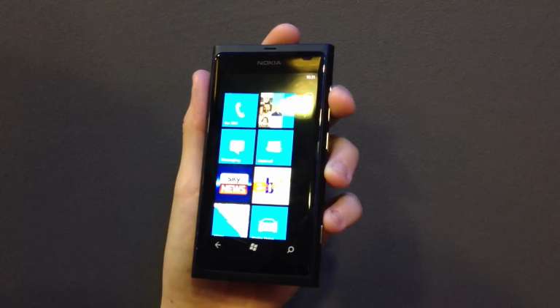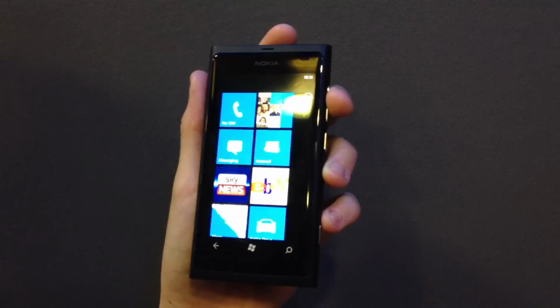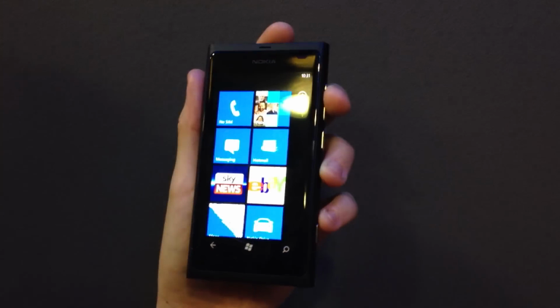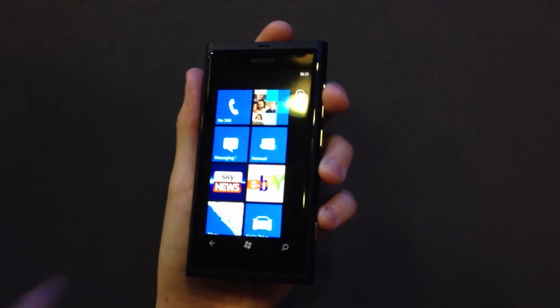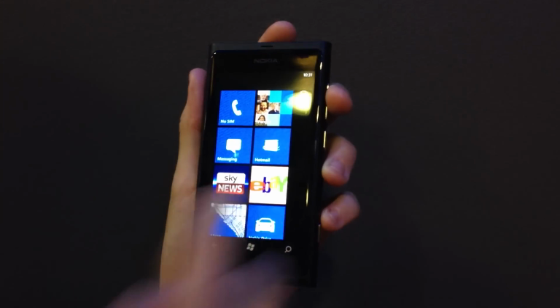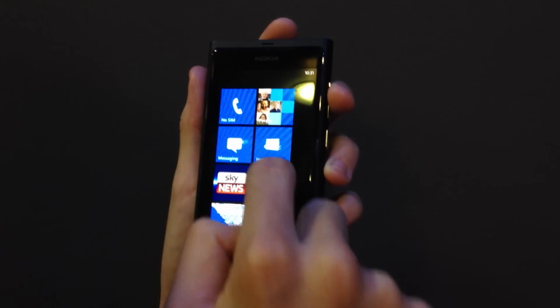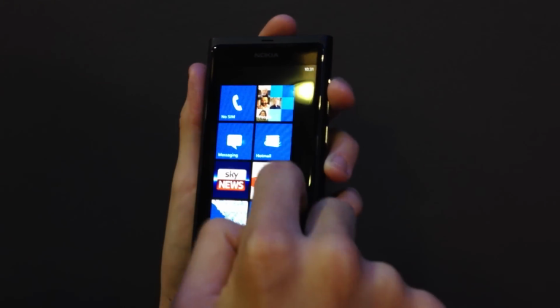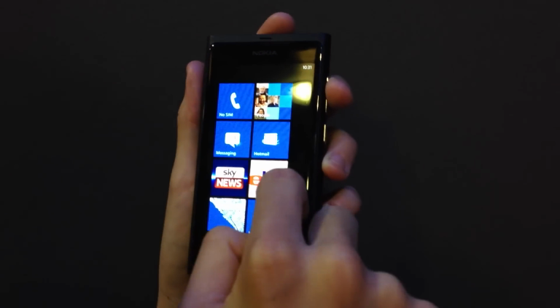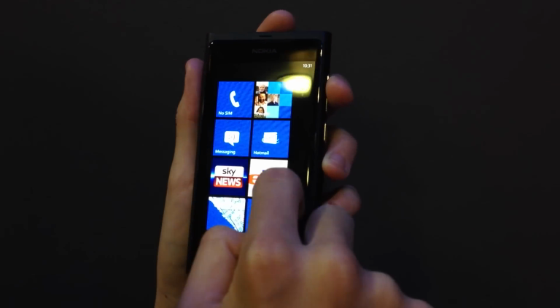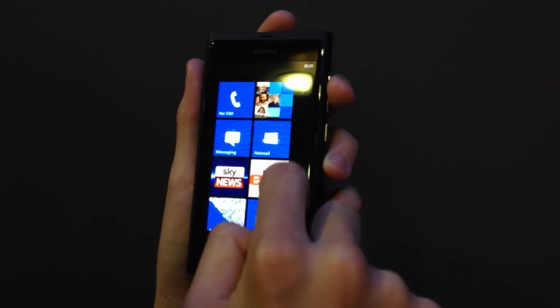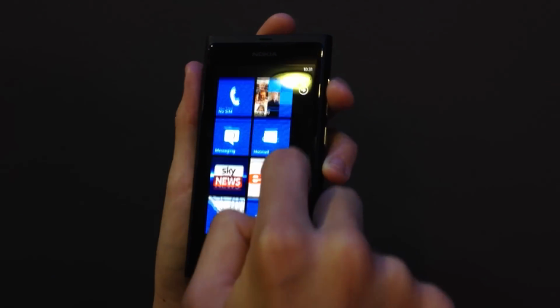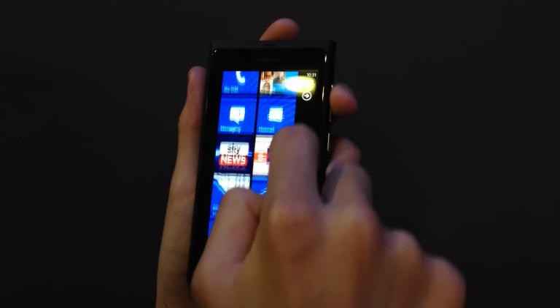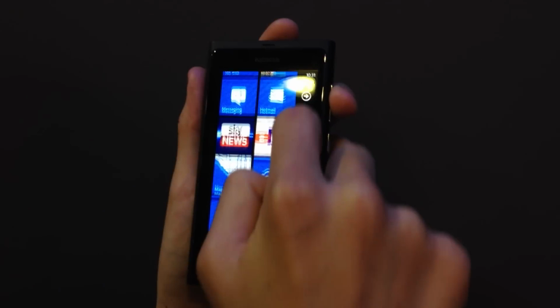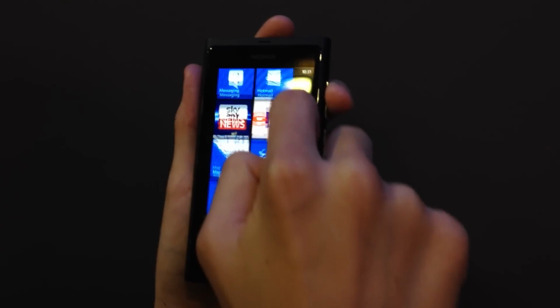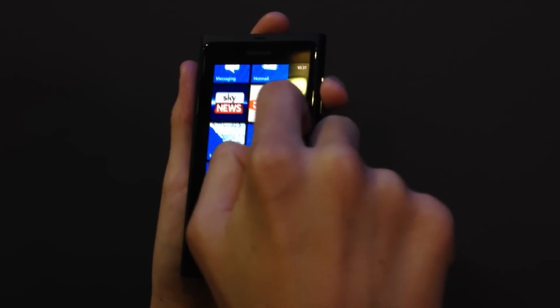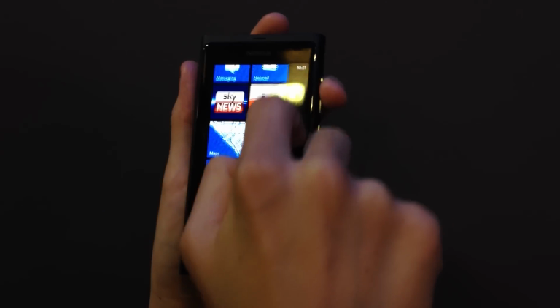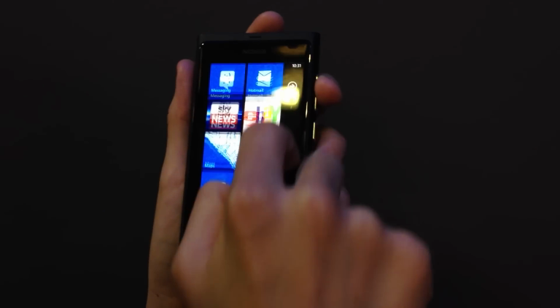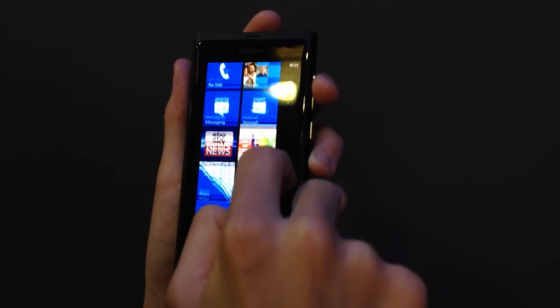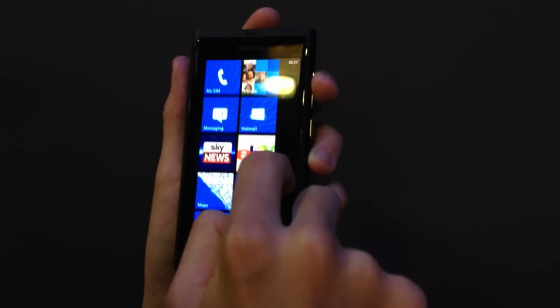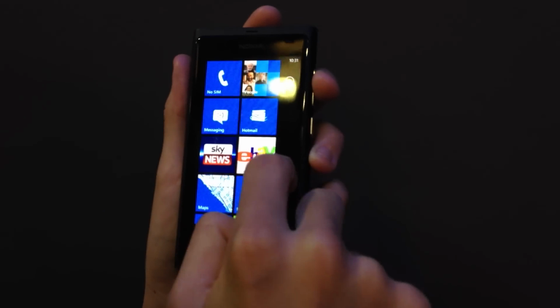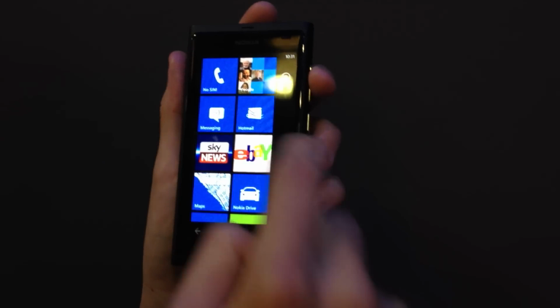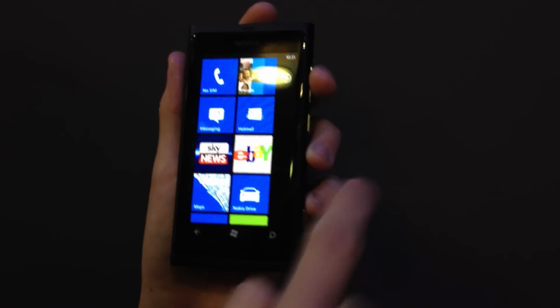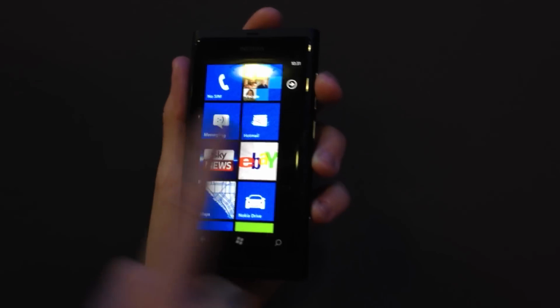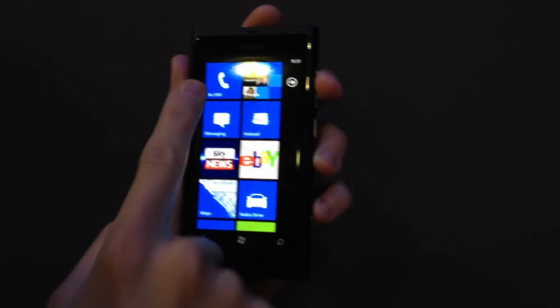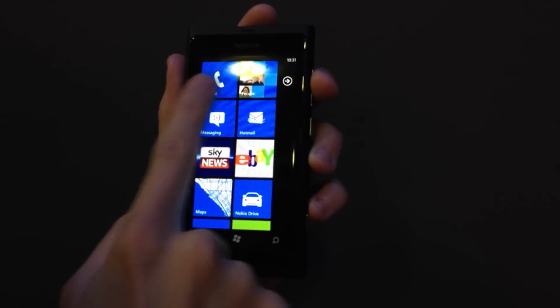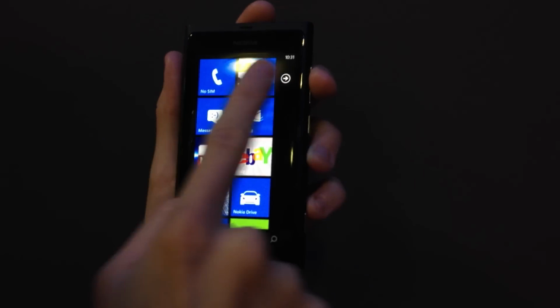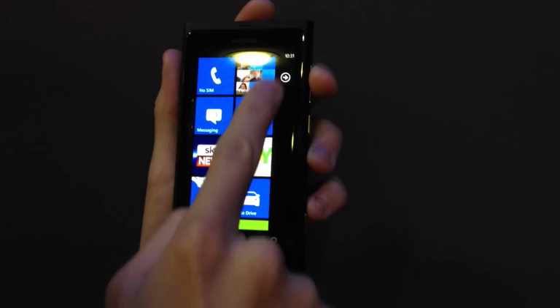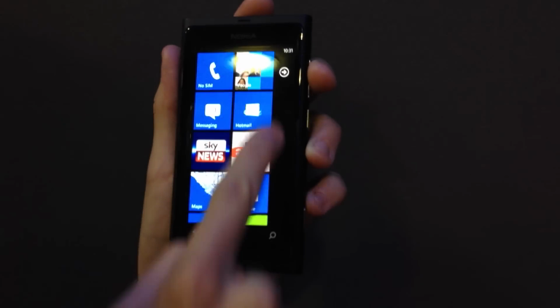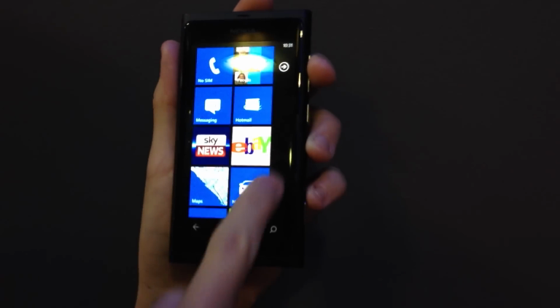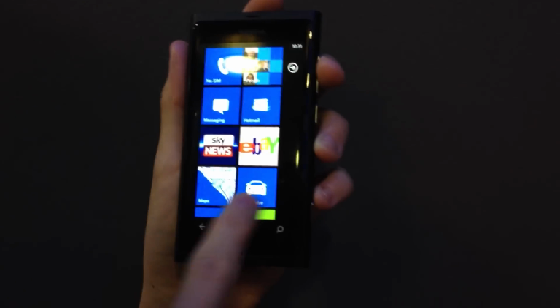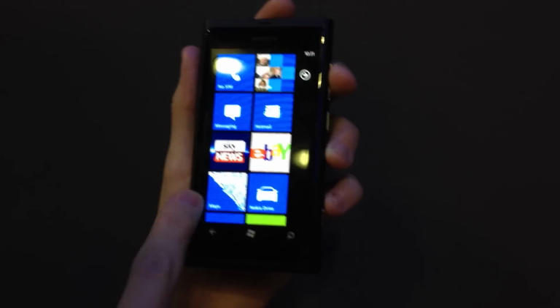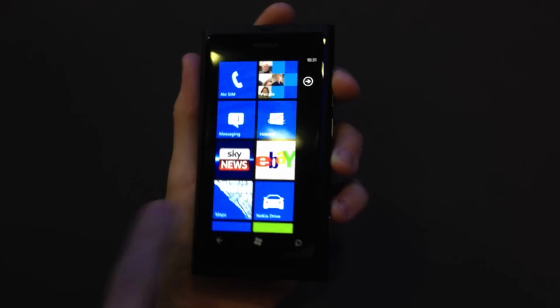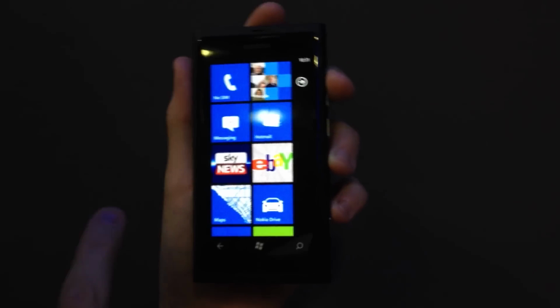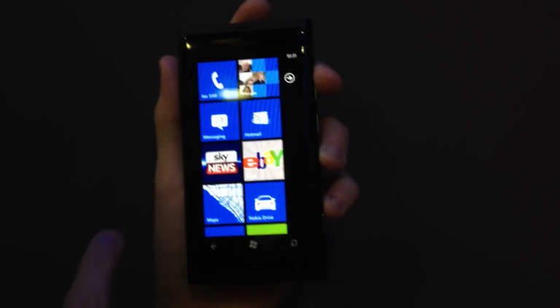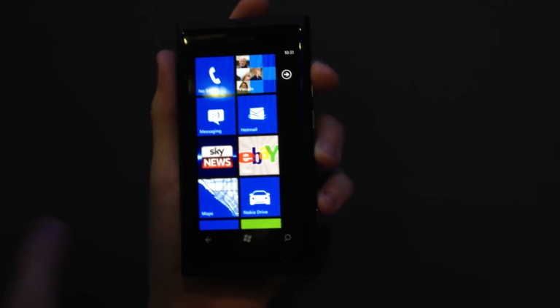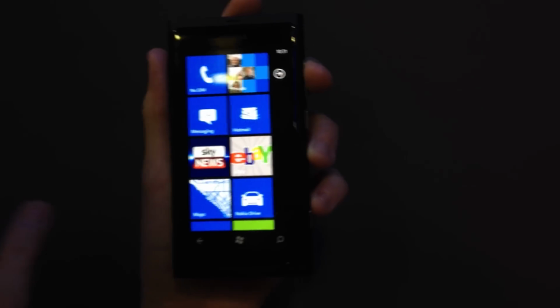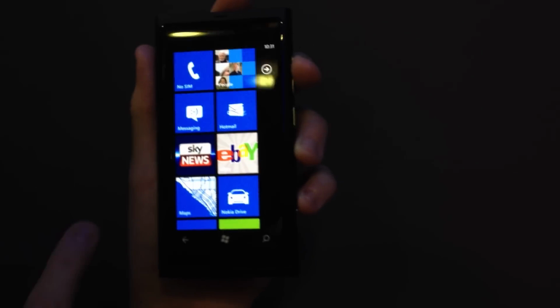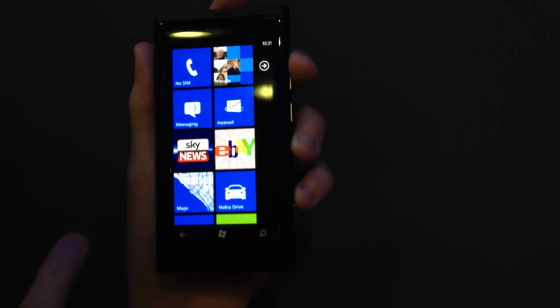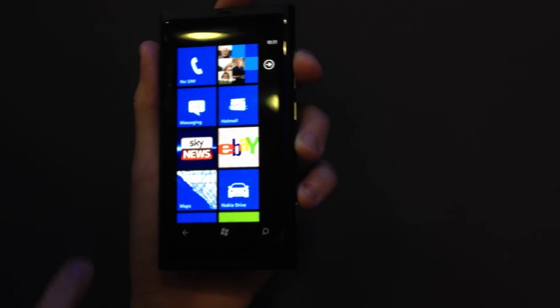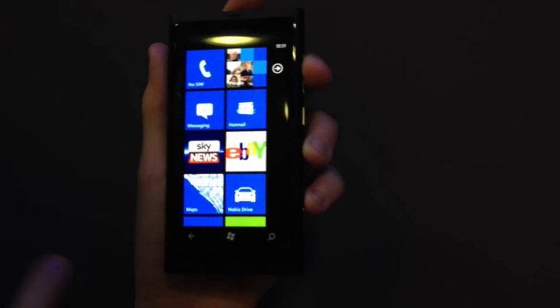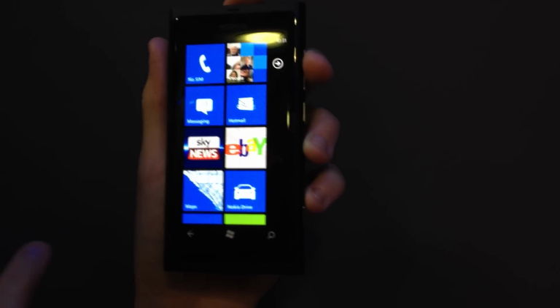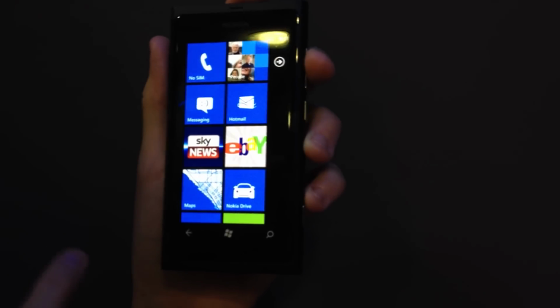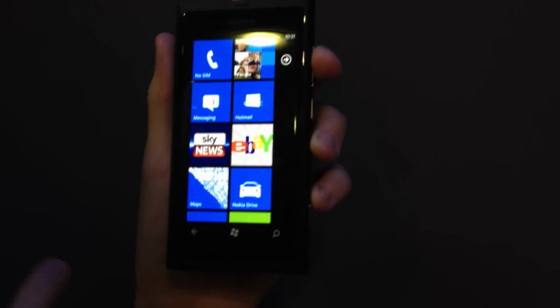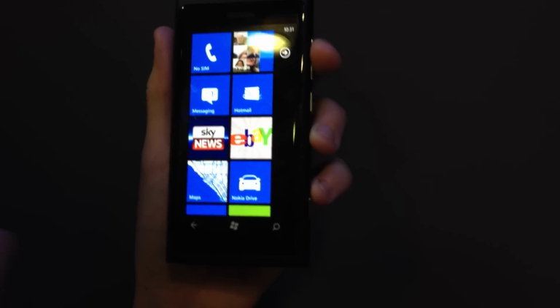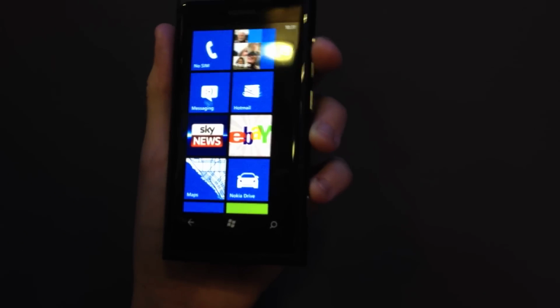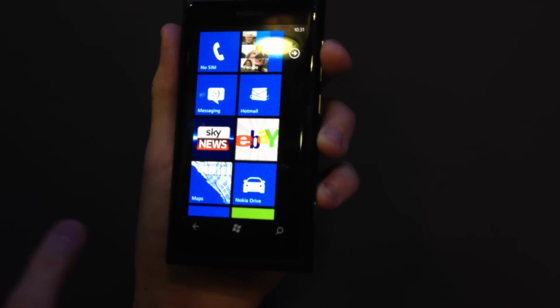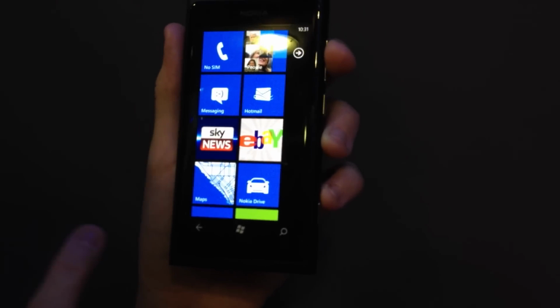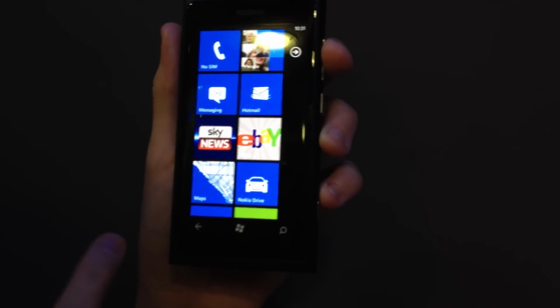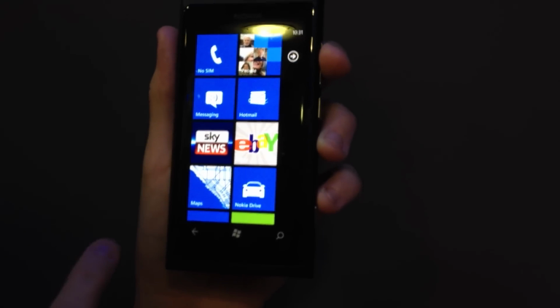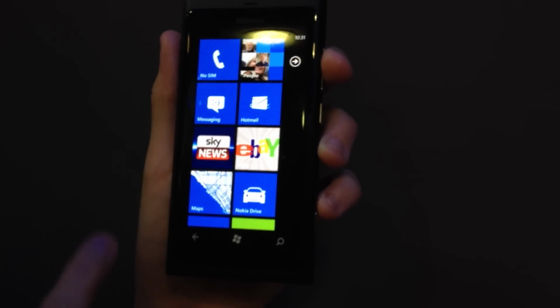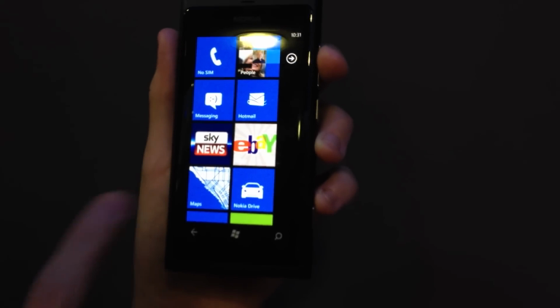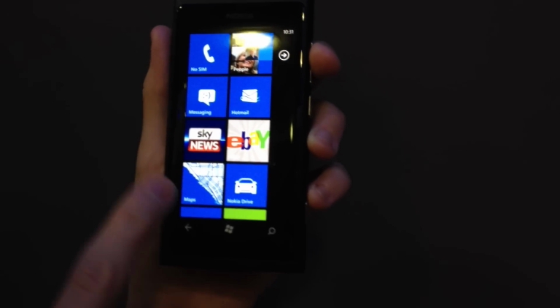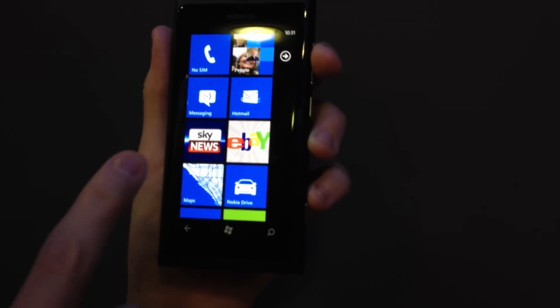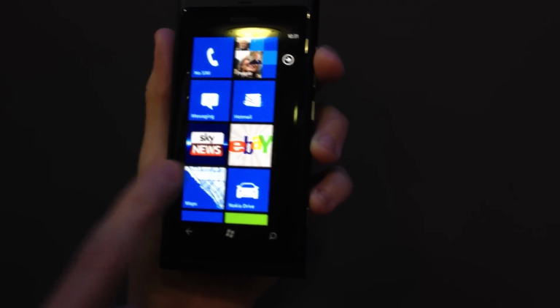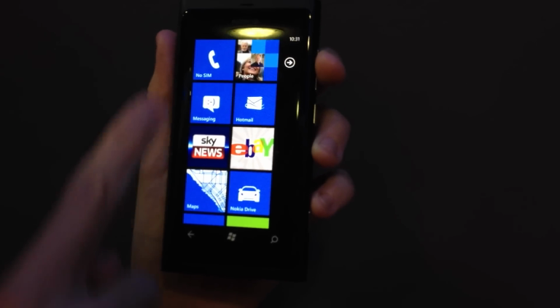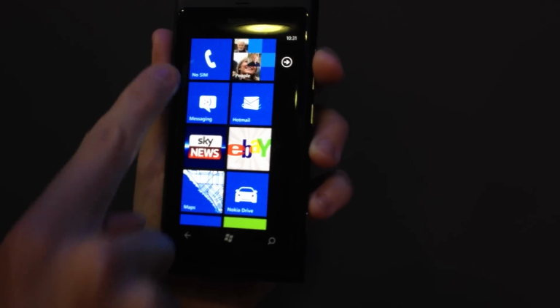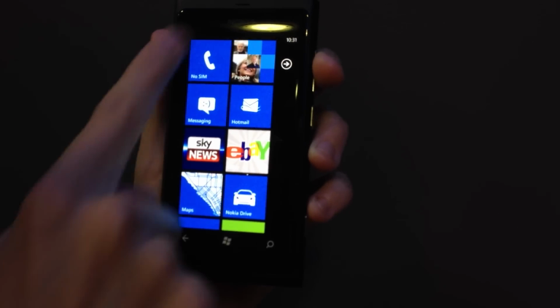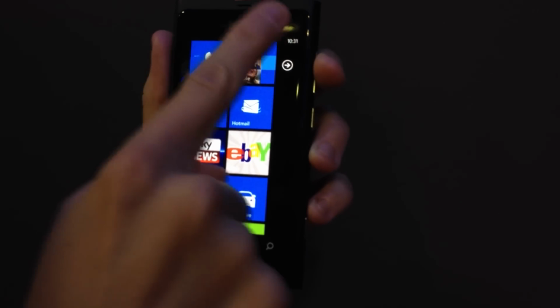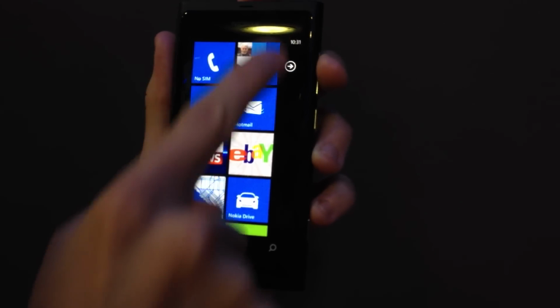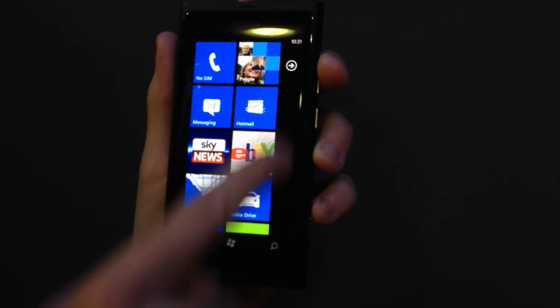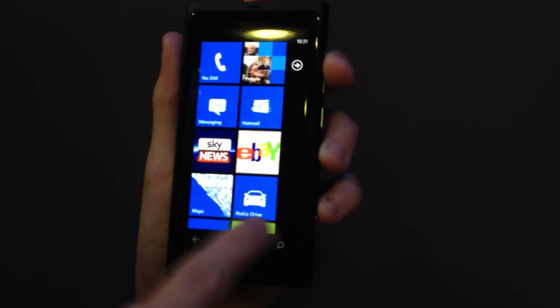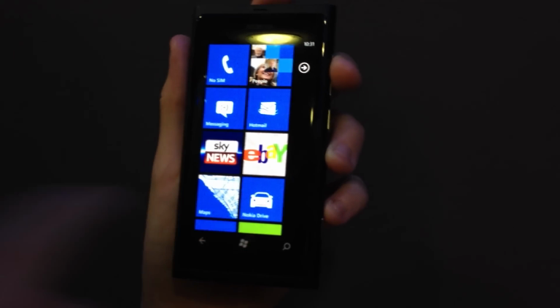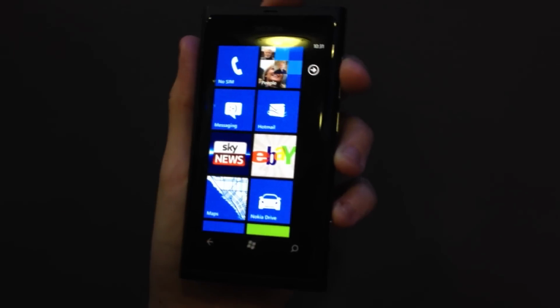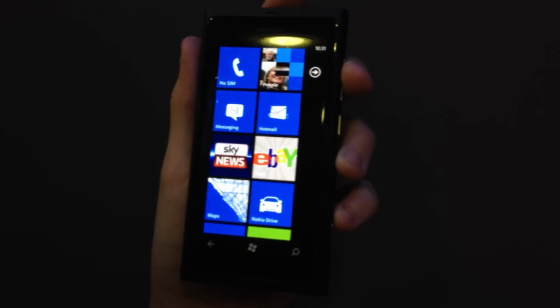We've got the standard Windows Phone 7 home screen here. These are live tiles which are updating with real-time information and what's going on in each of these apps.